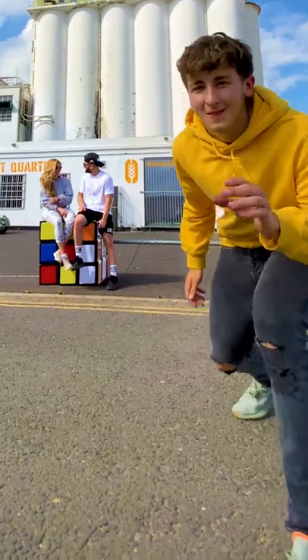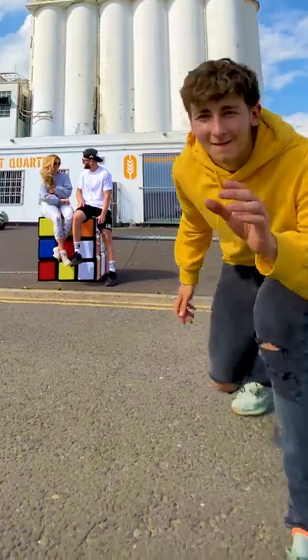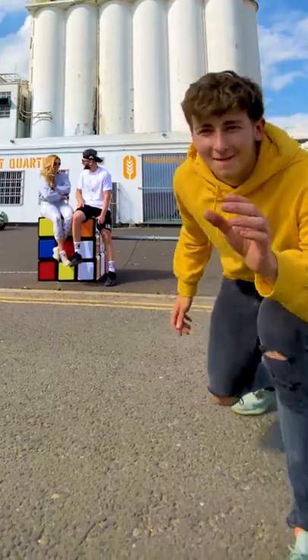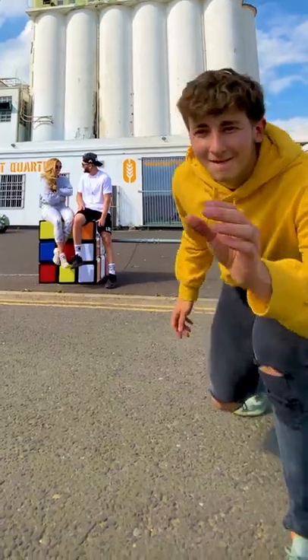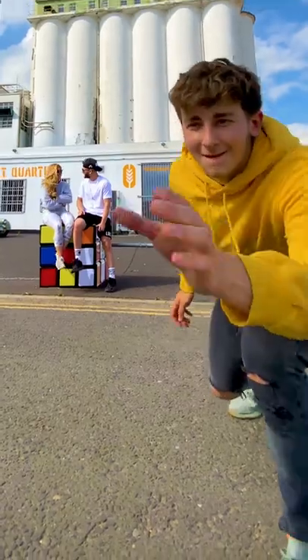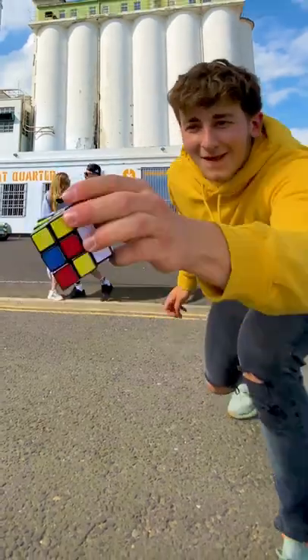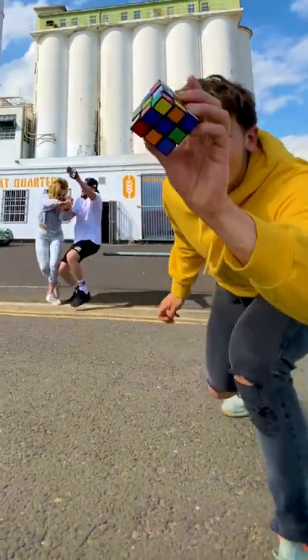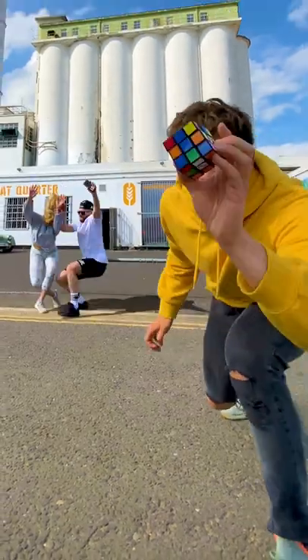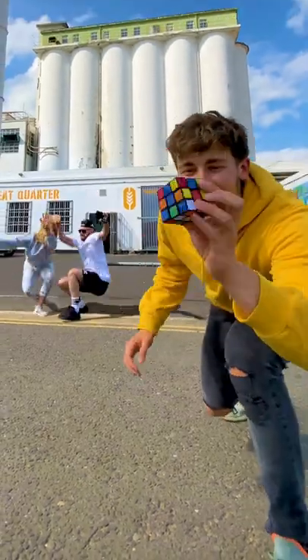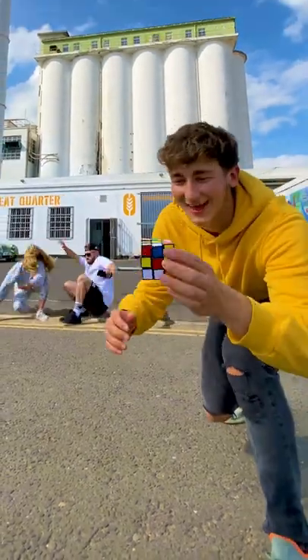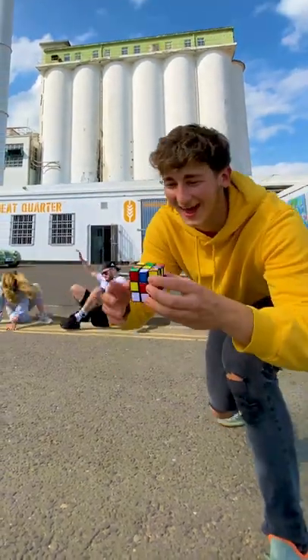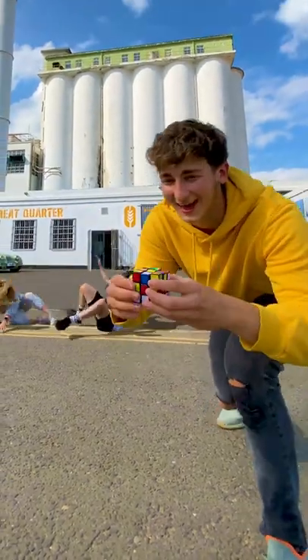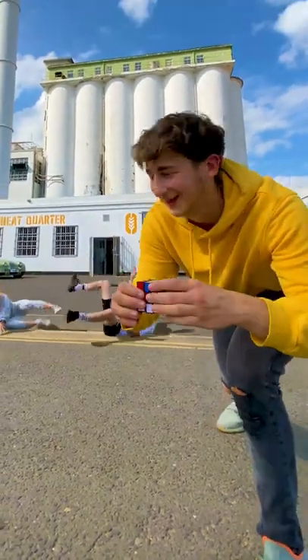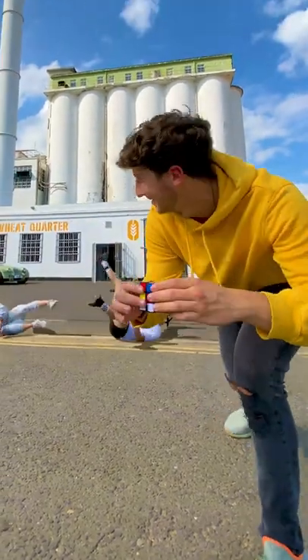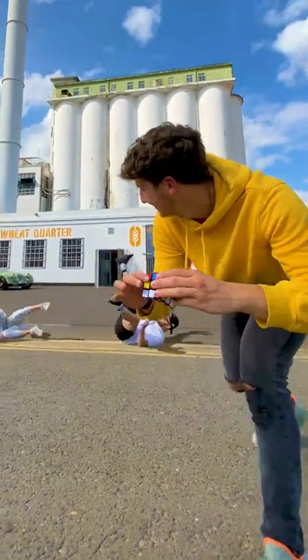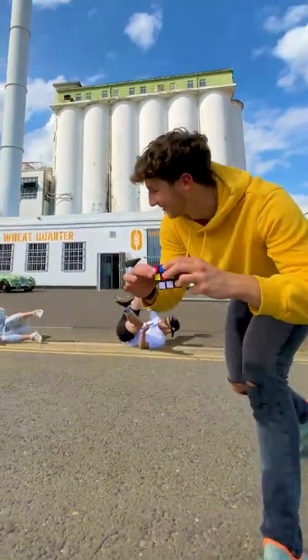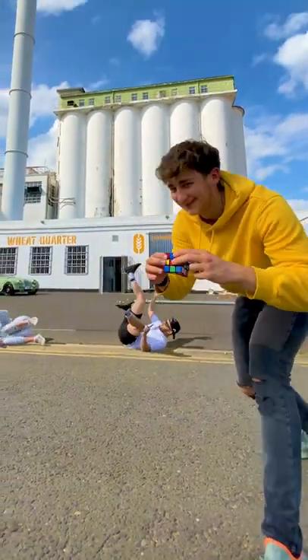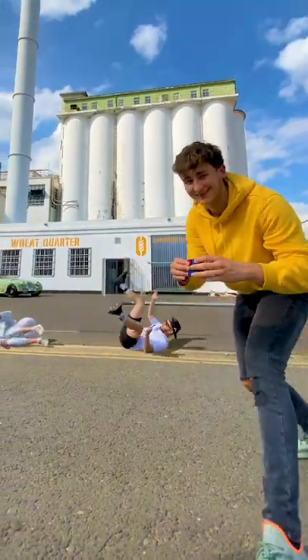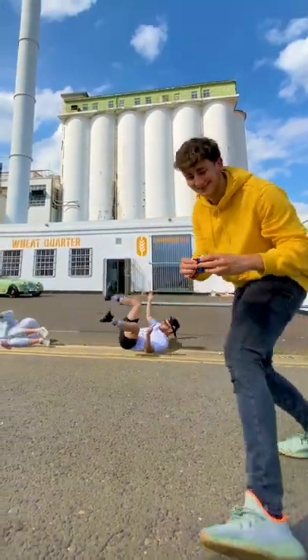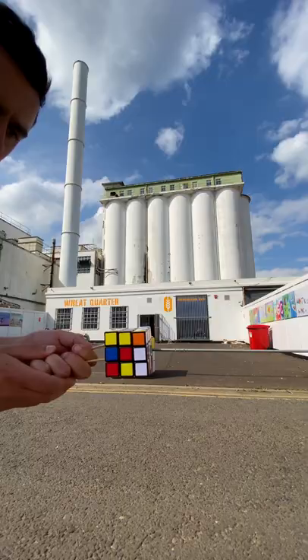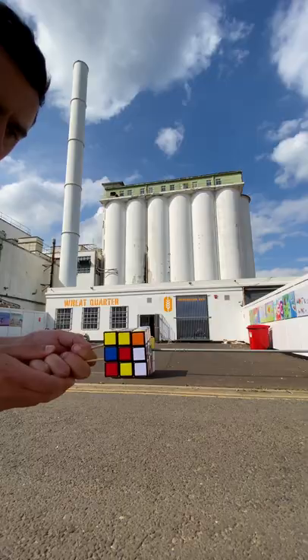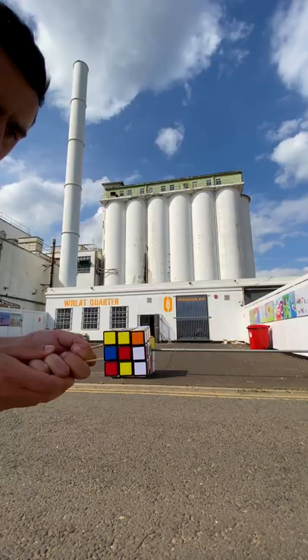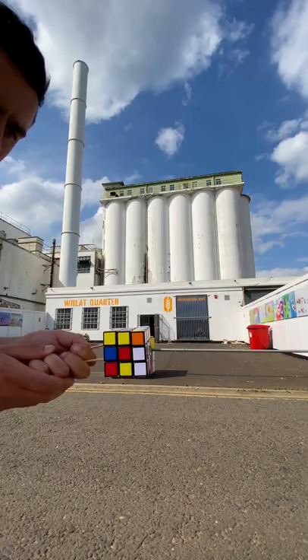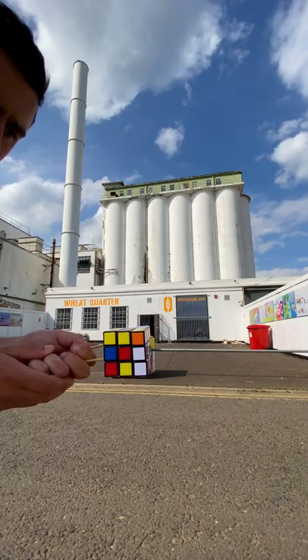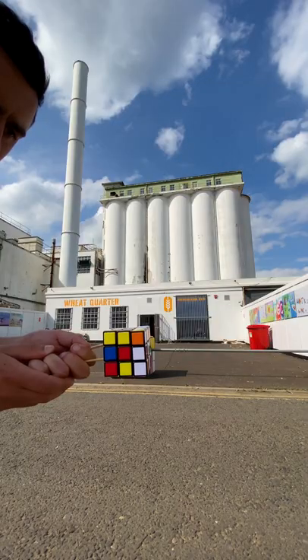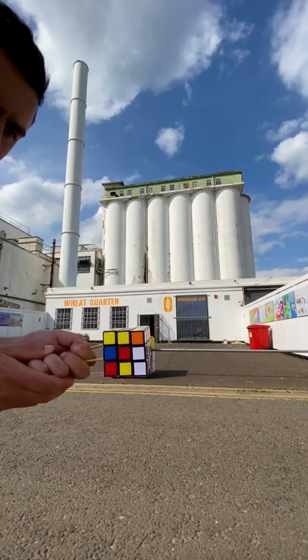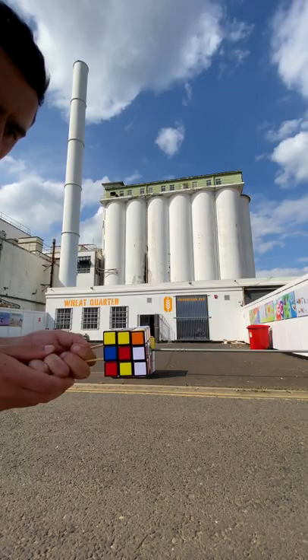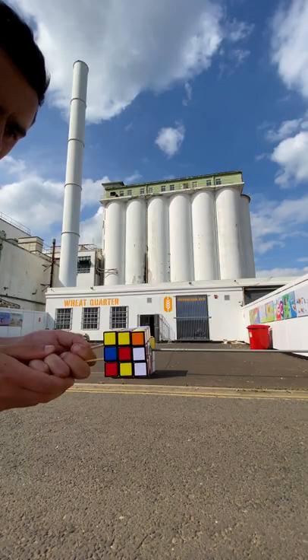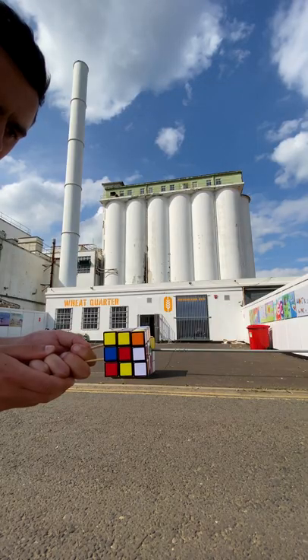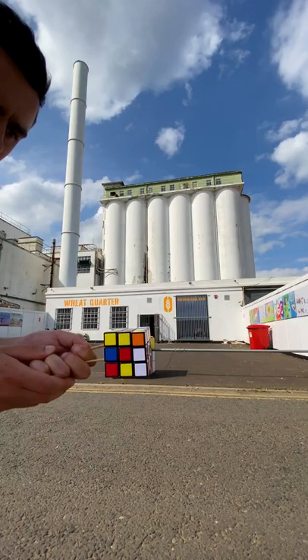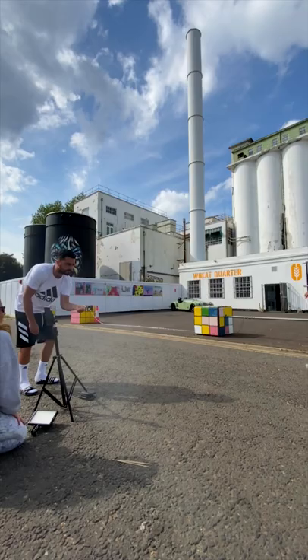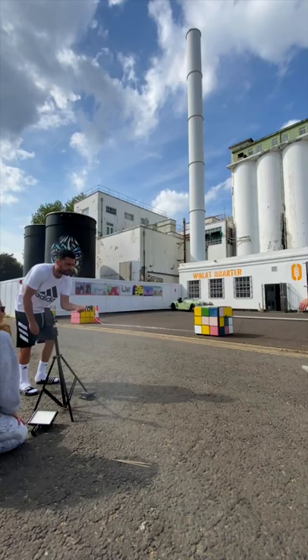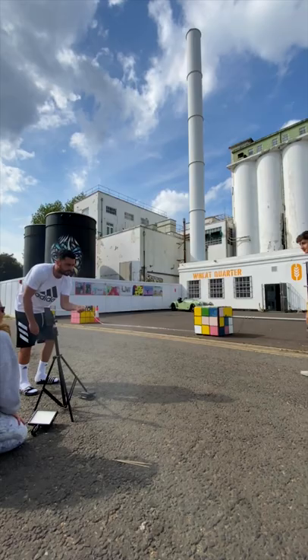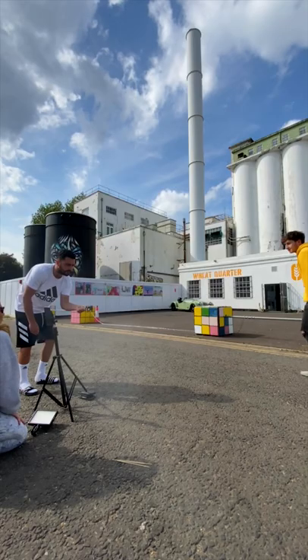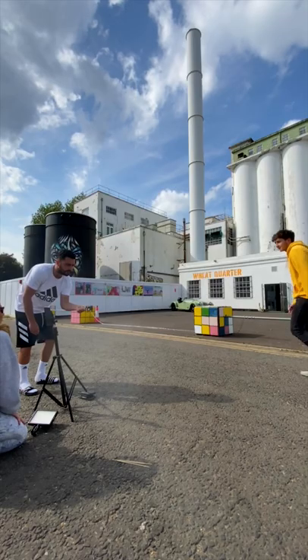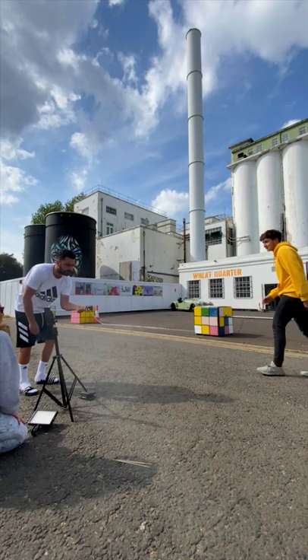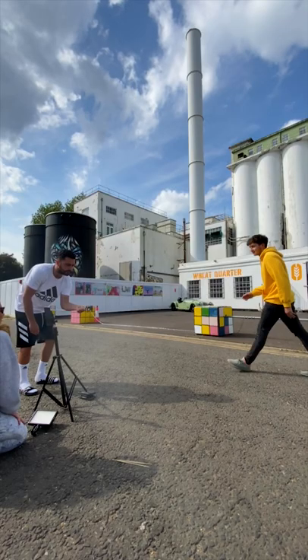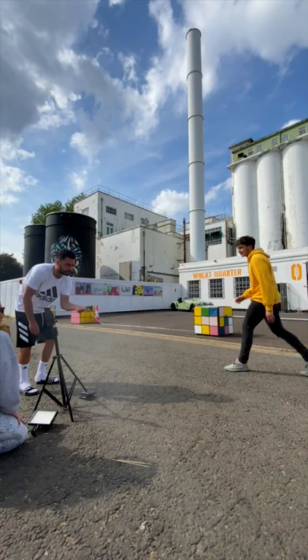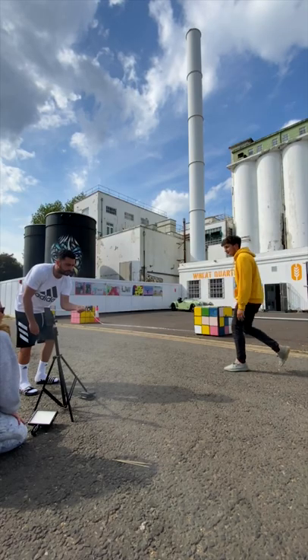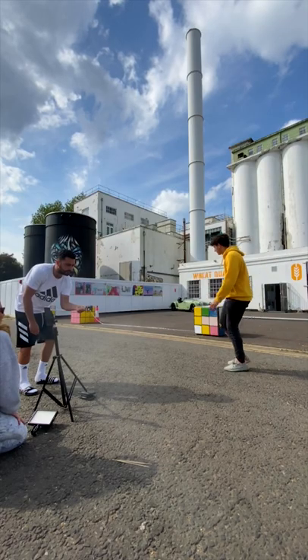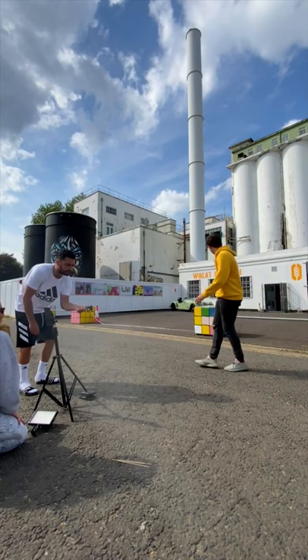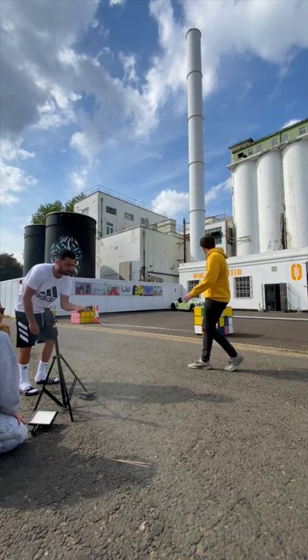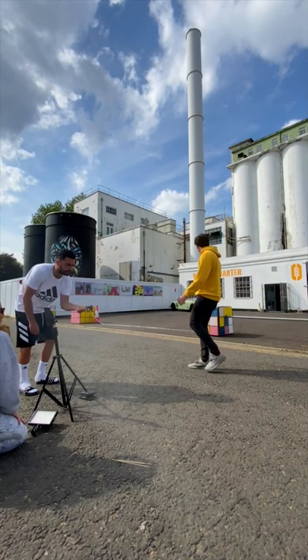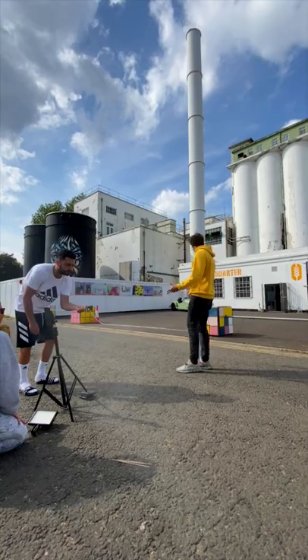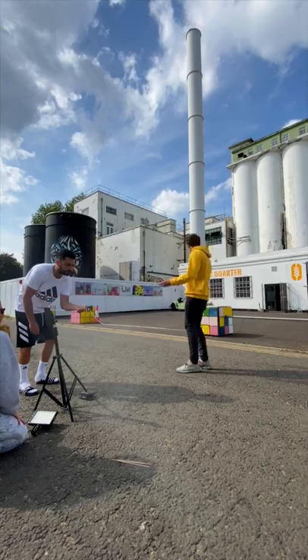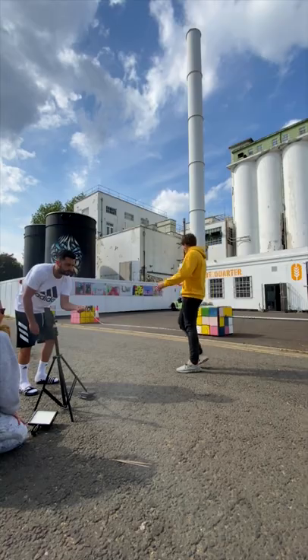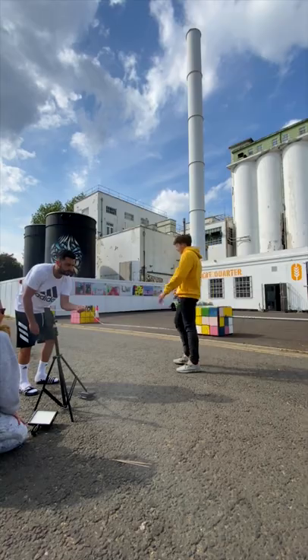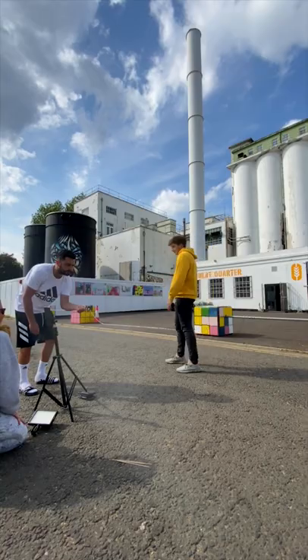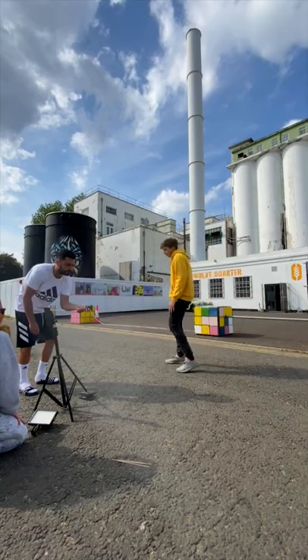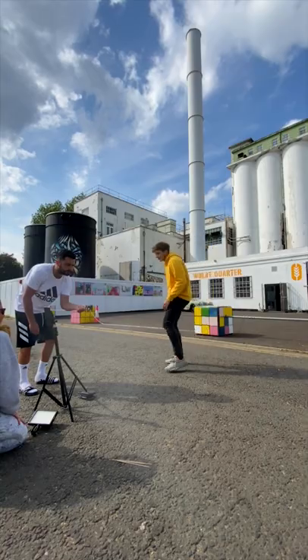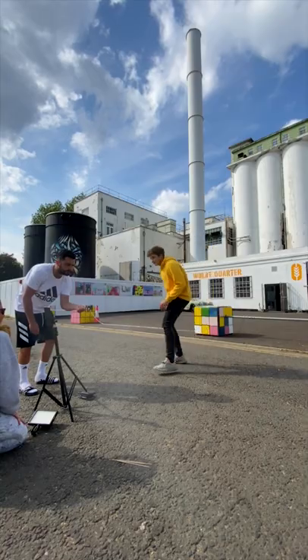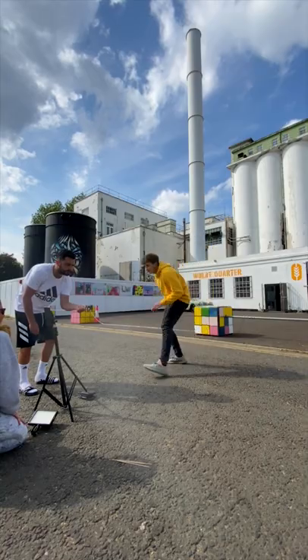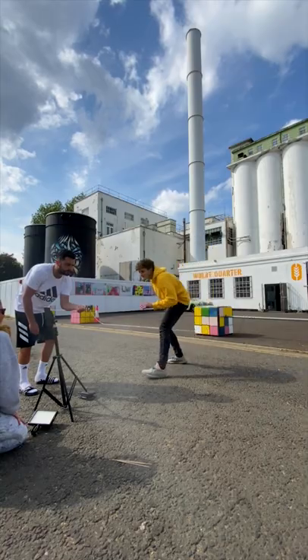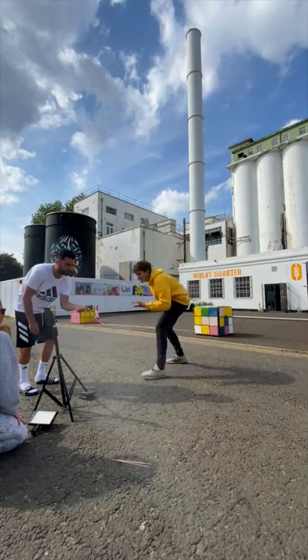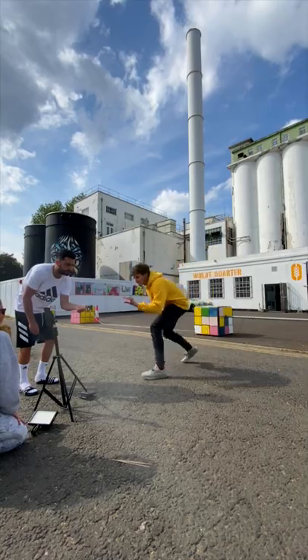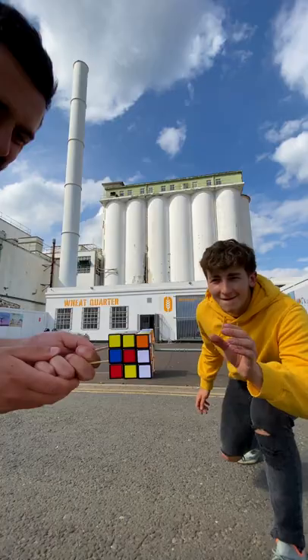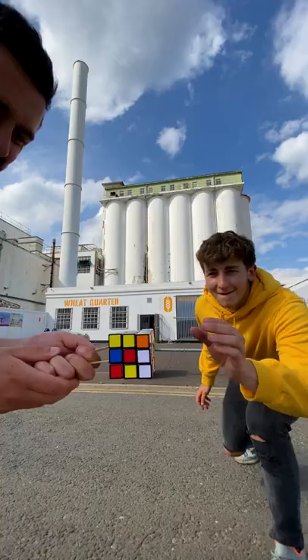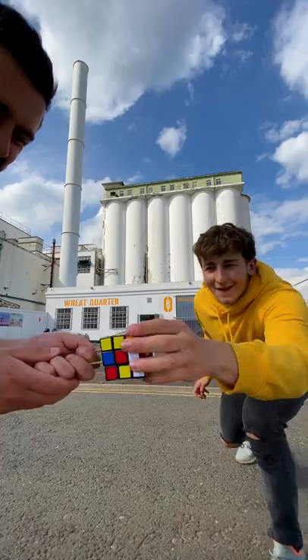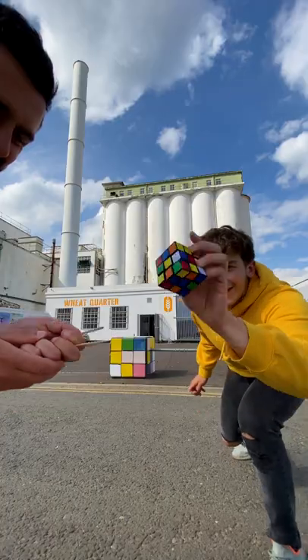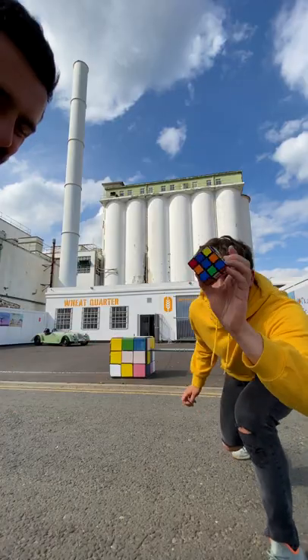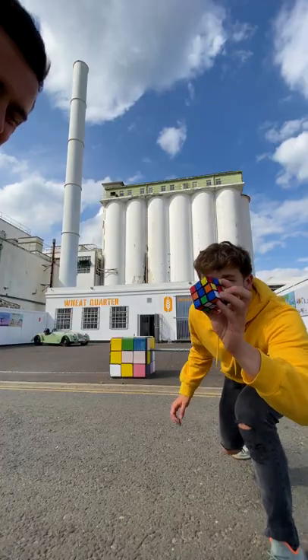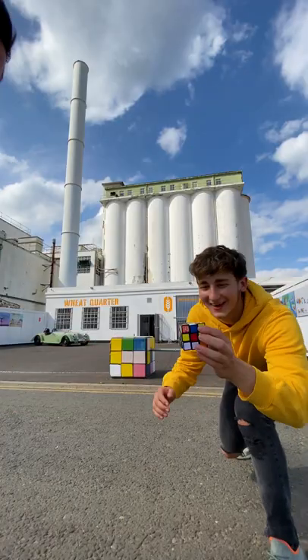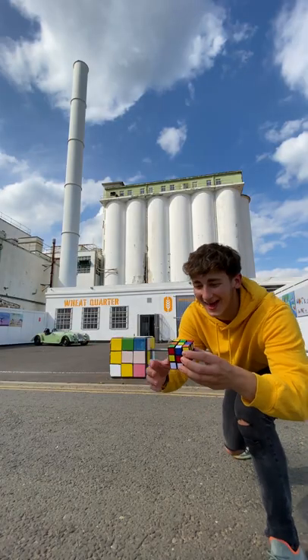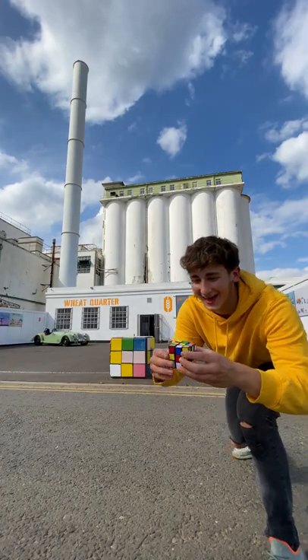Here's a breakdown of how to turn a boulder into a Rubik's Cube. I filmed this shot in two sections. First, I had my friend hold a Rubik's Cube at the edge of frame over where the boulder was. Then I grabbed it and walked off.